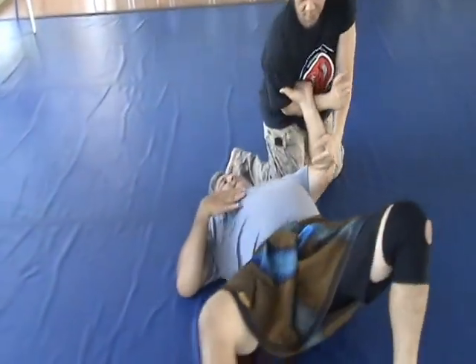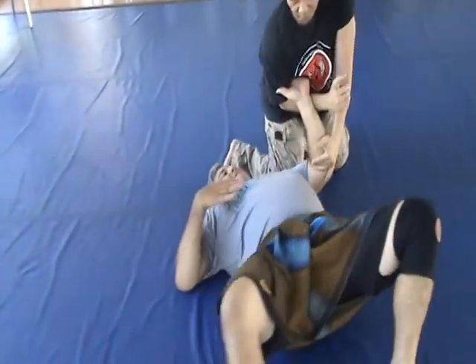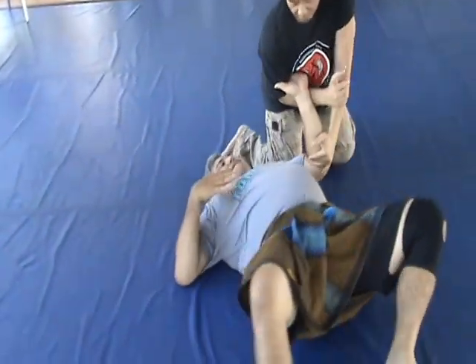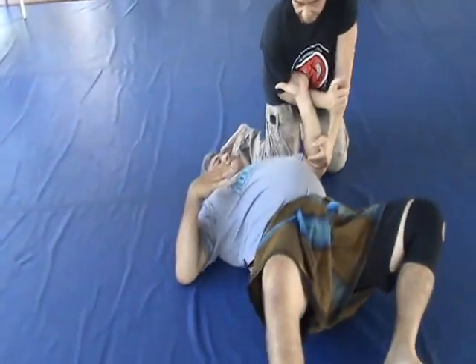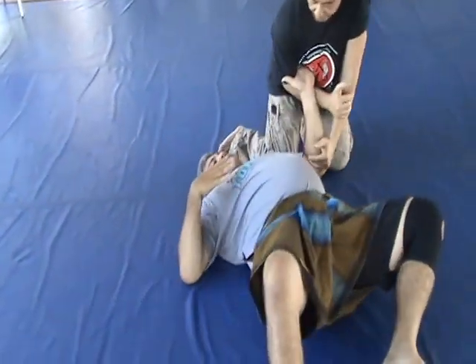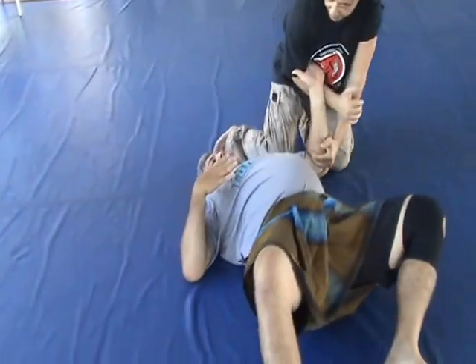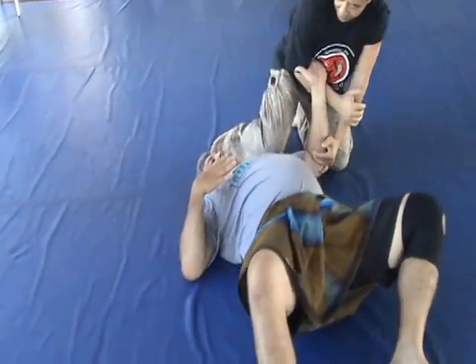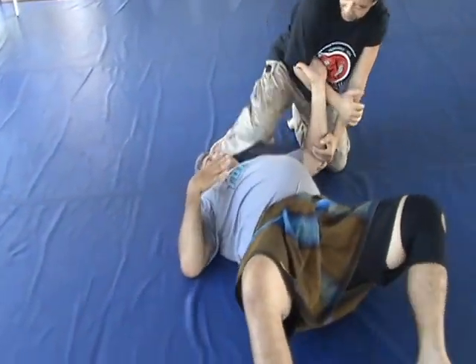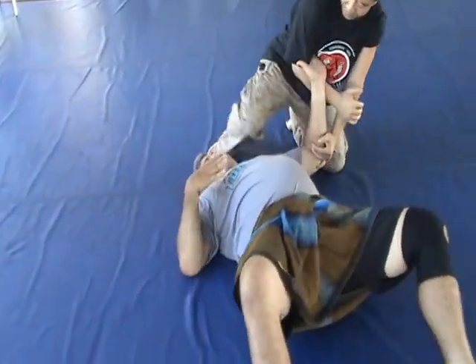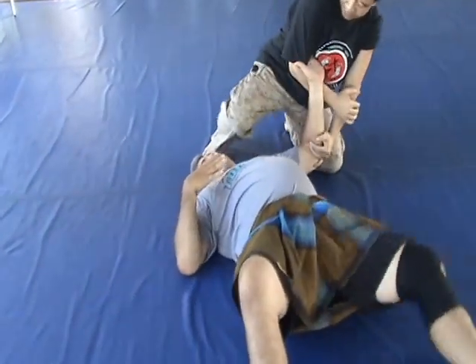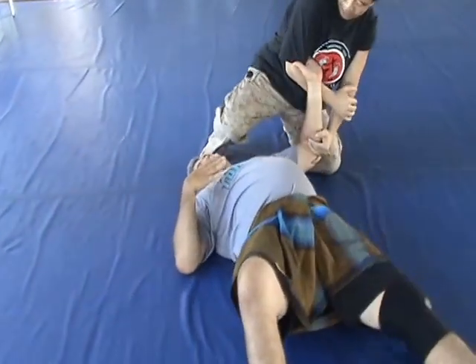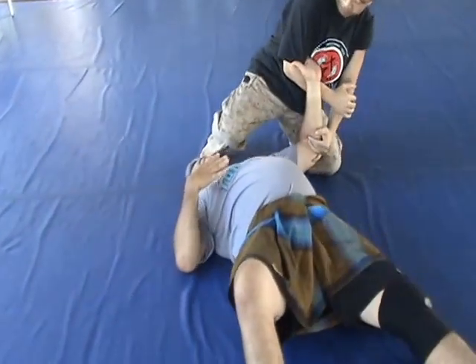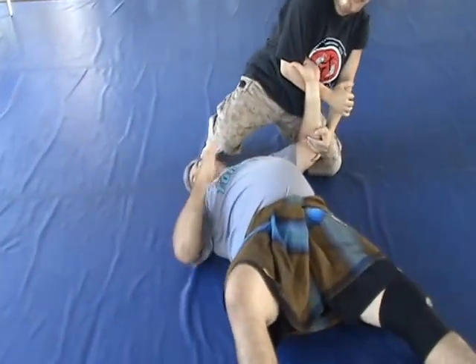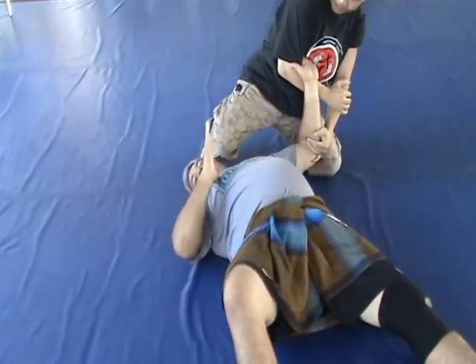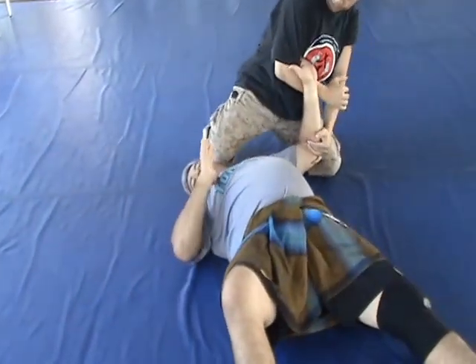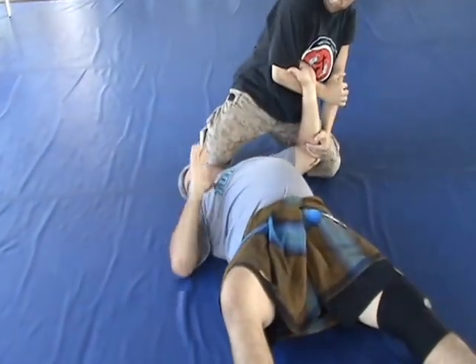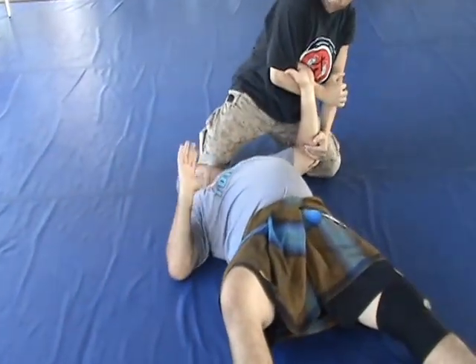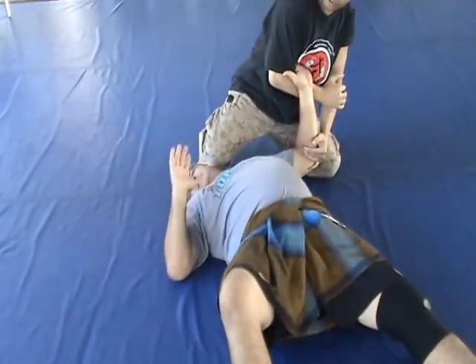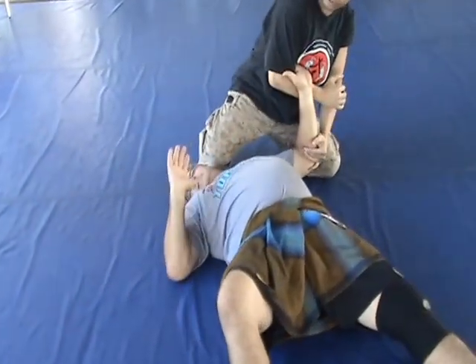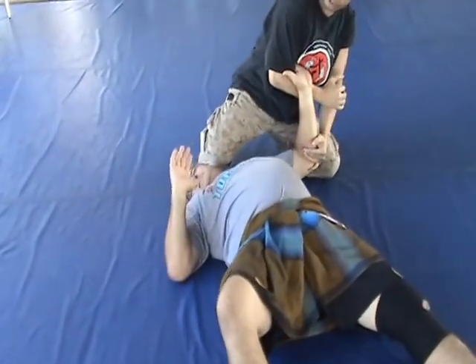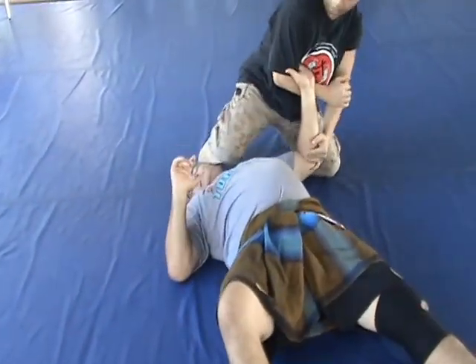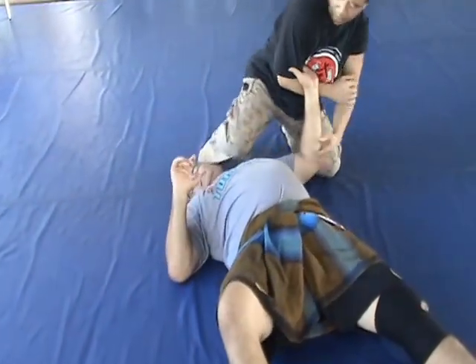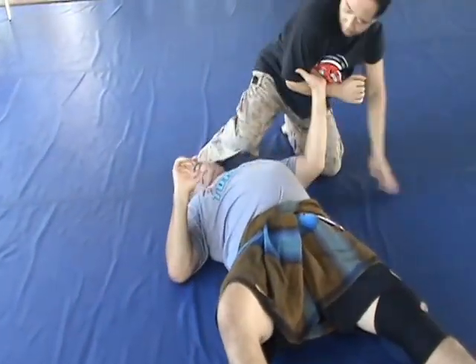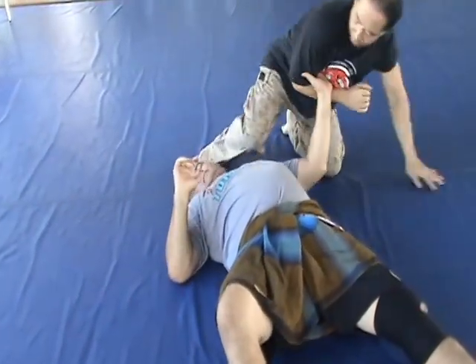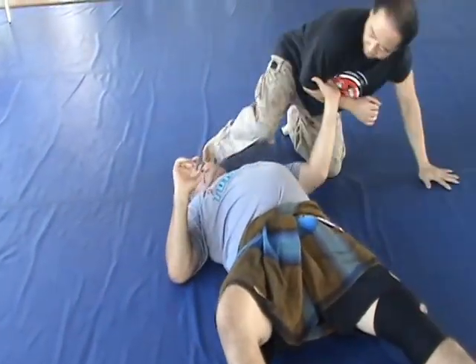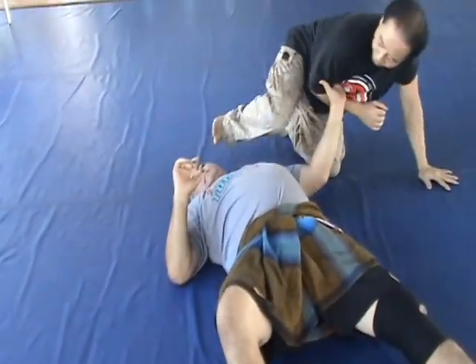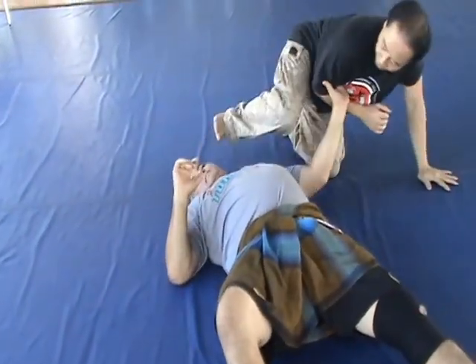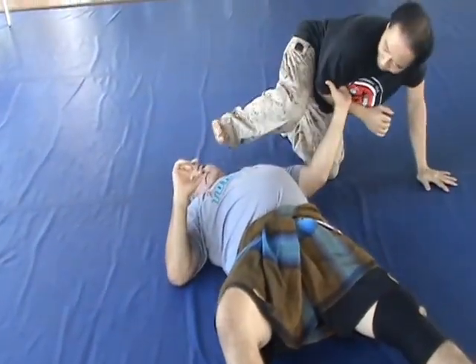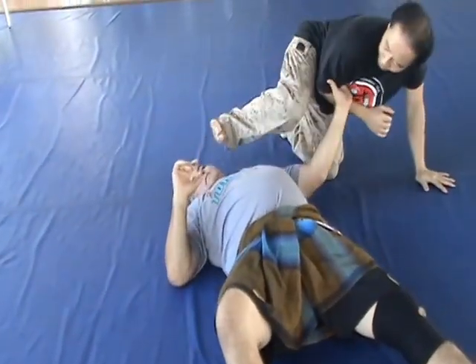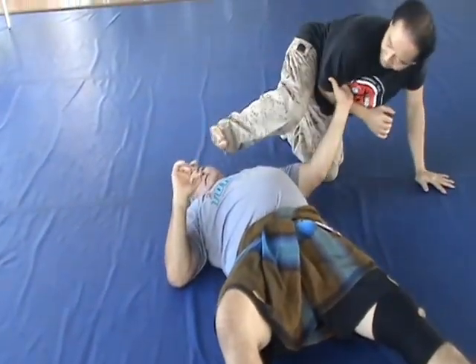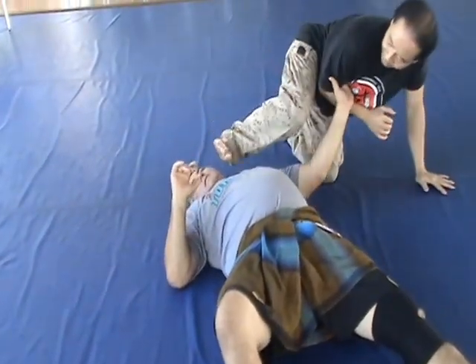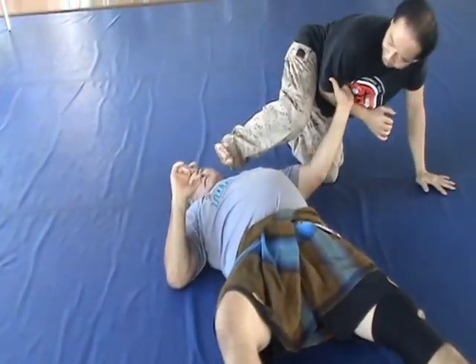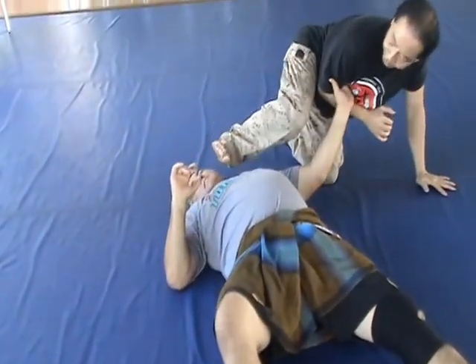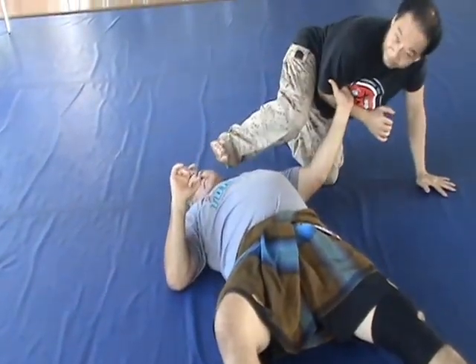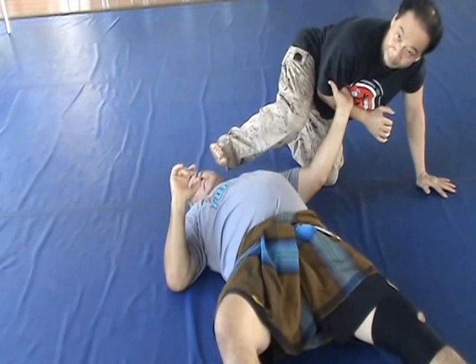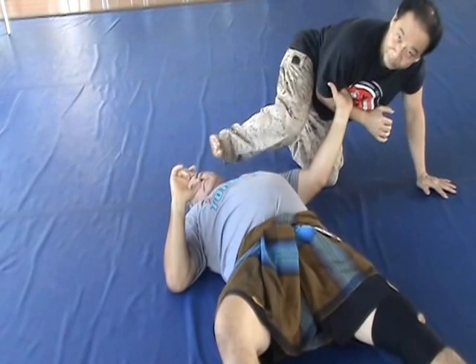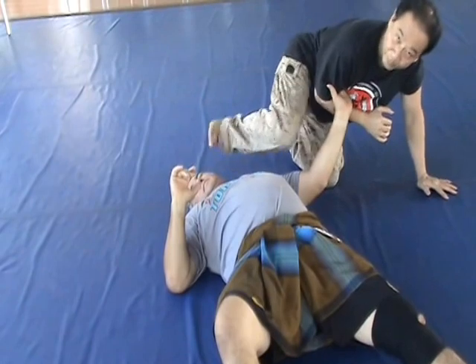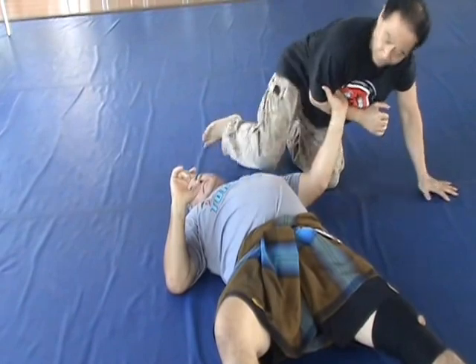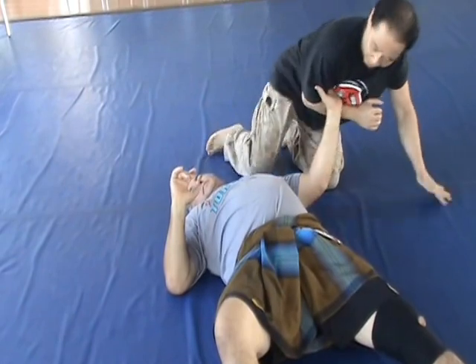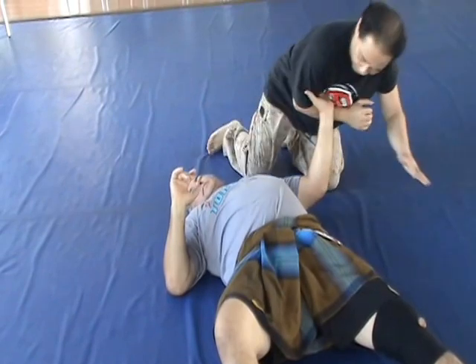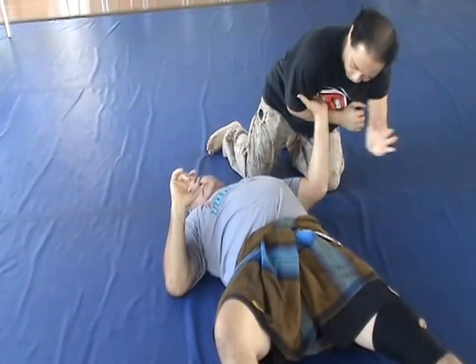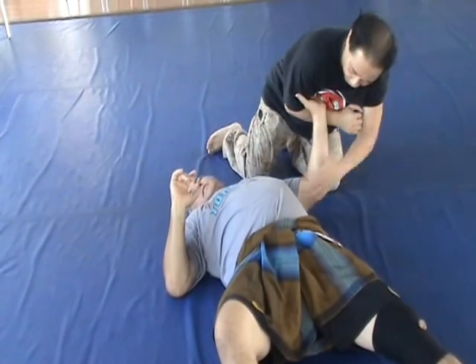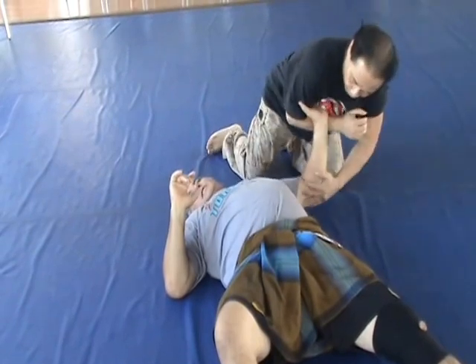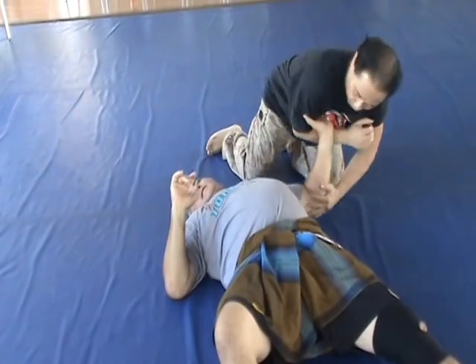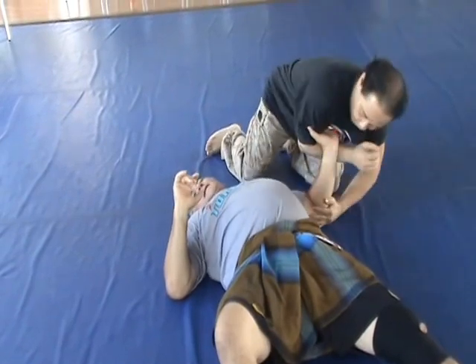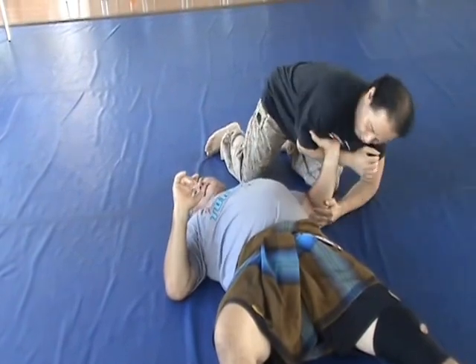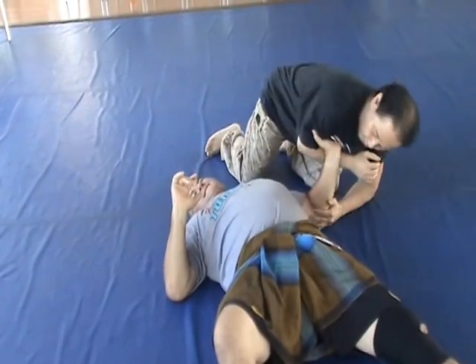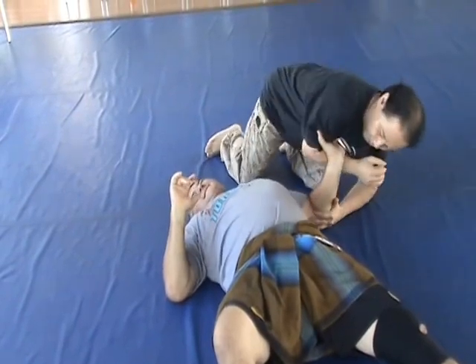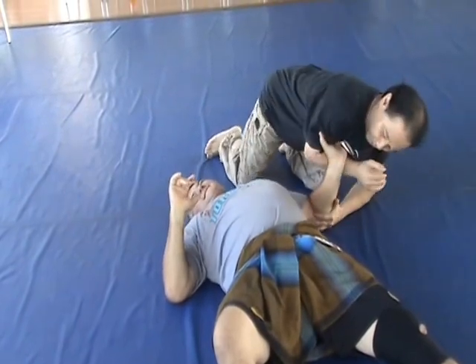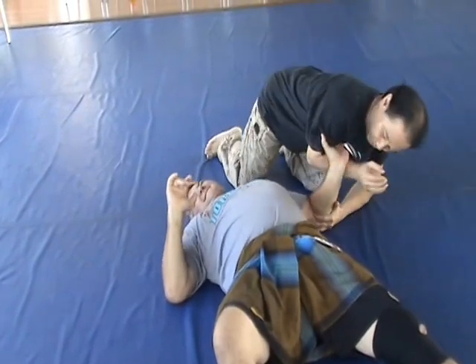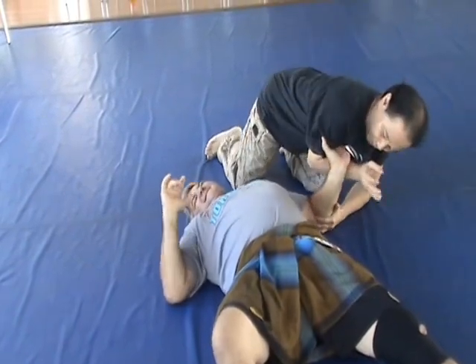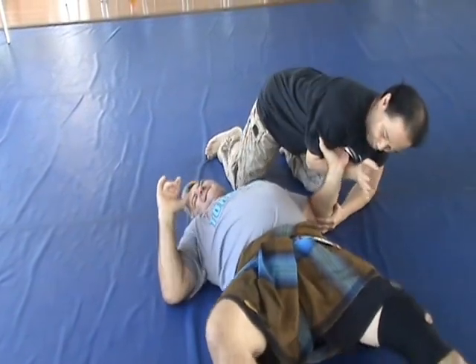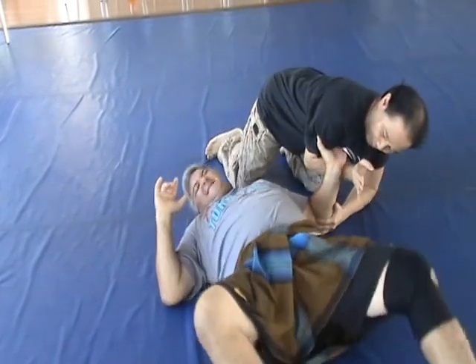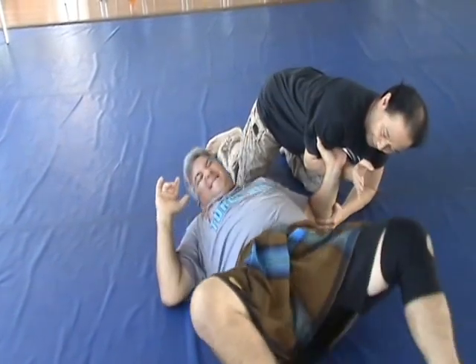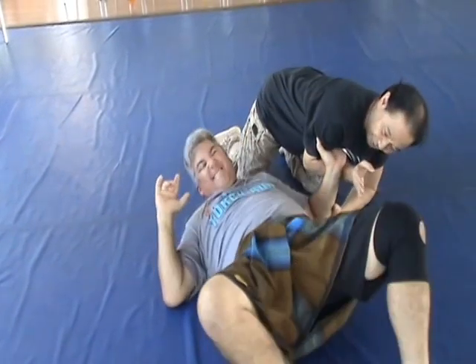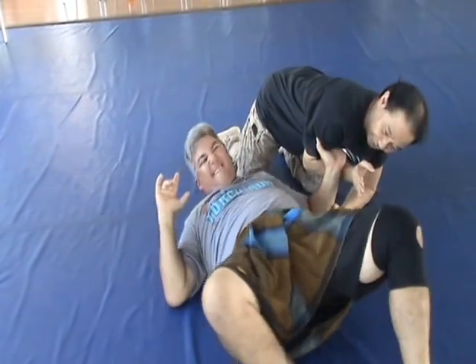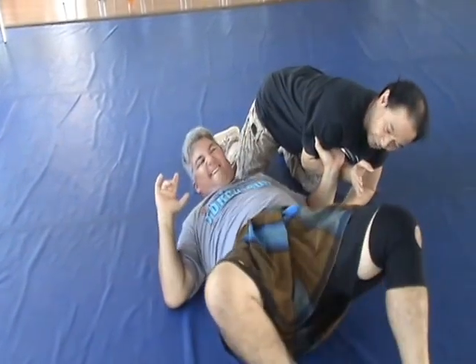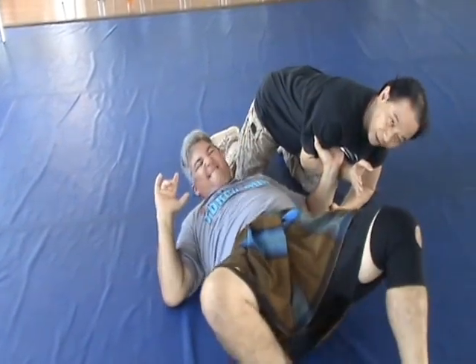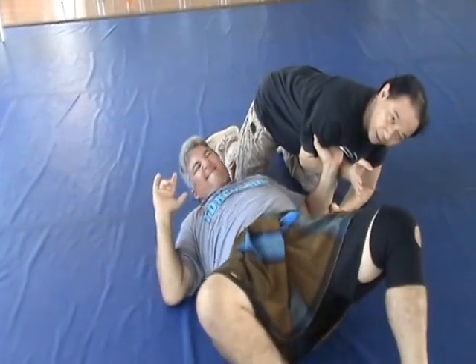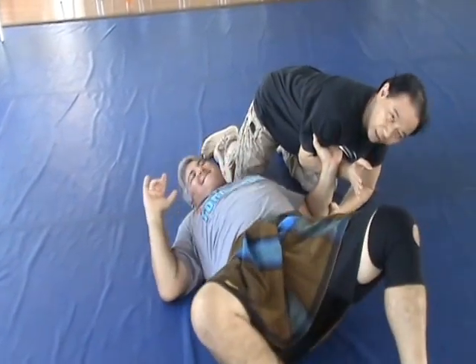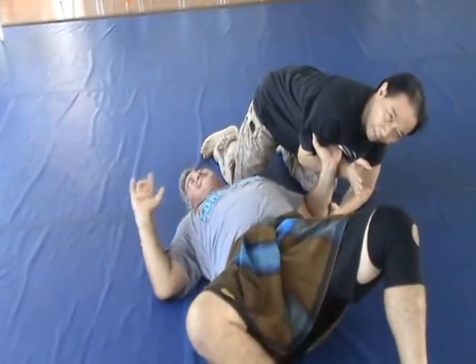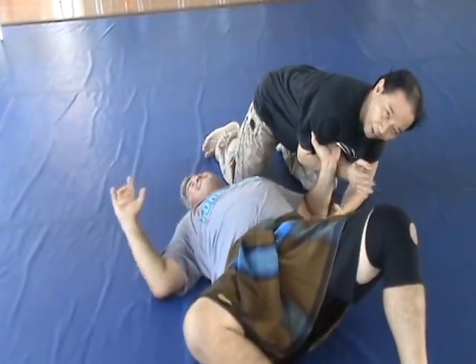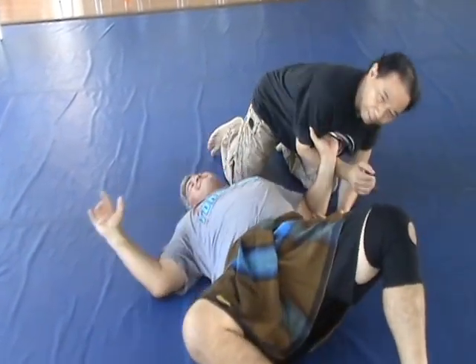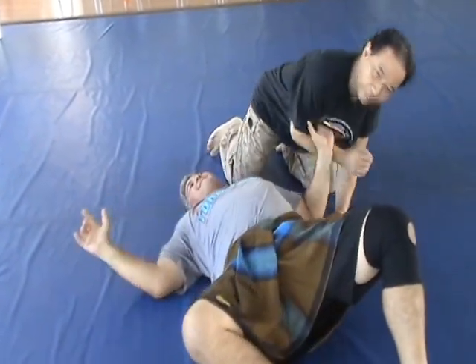What's happening here — you have this, or you scratch with this. Pop the elbow, twist, and pop.